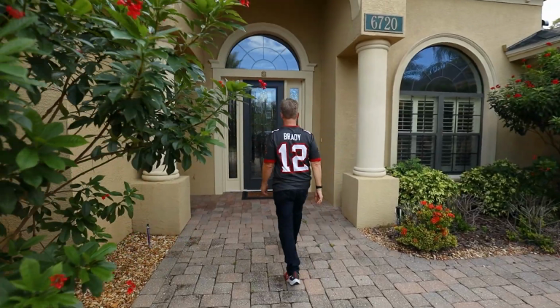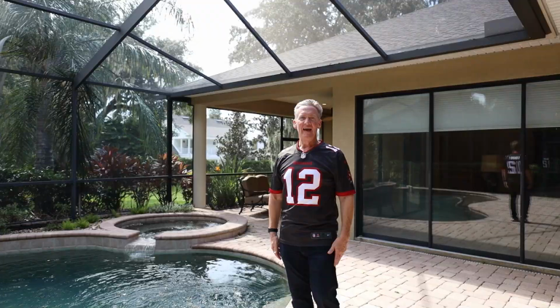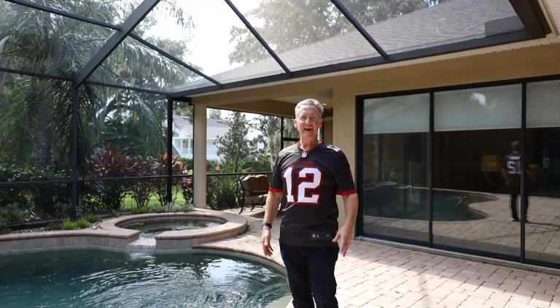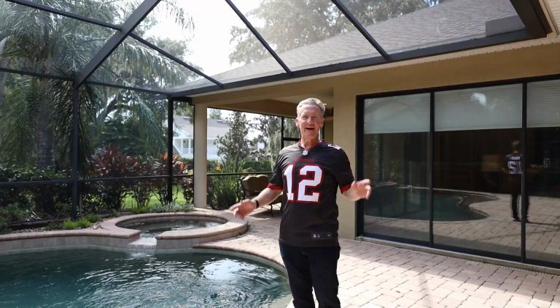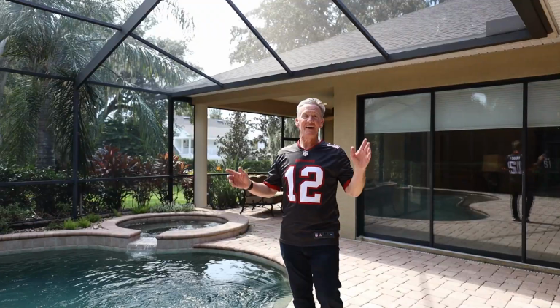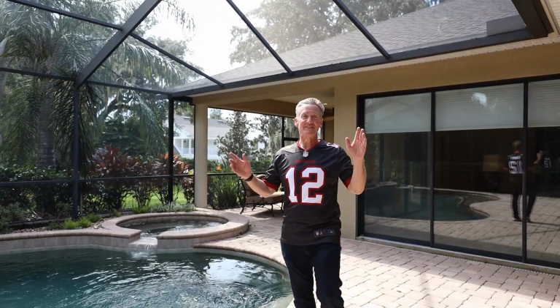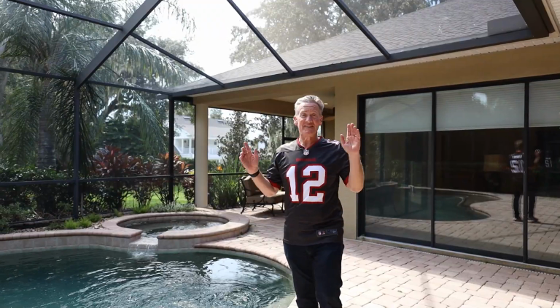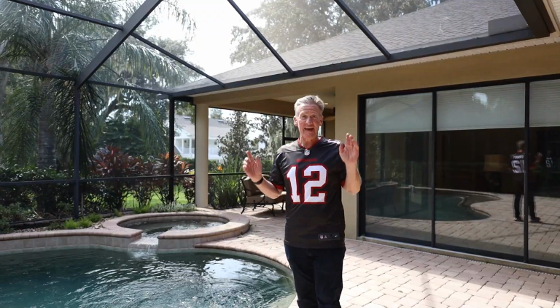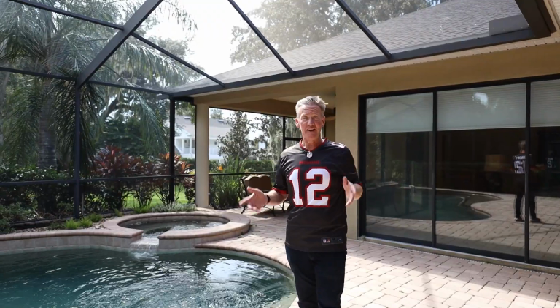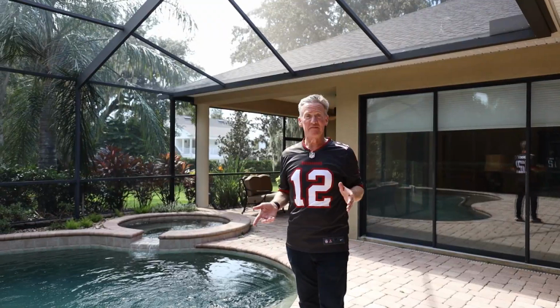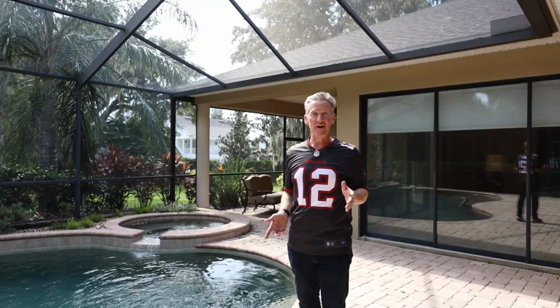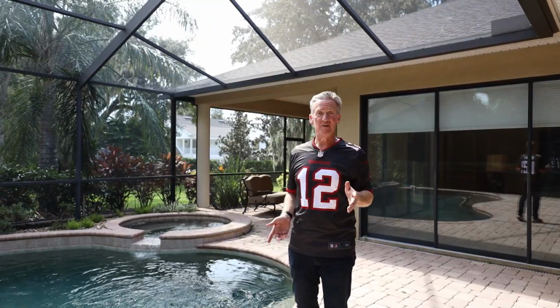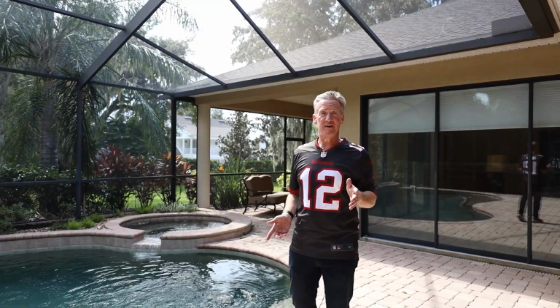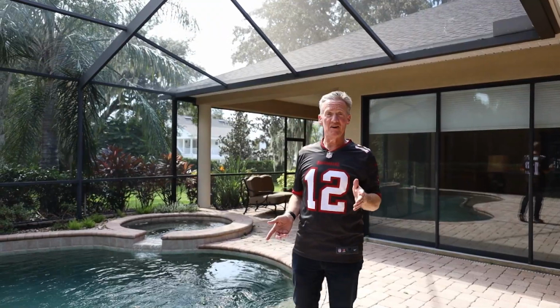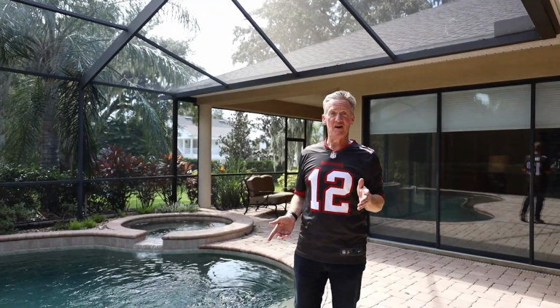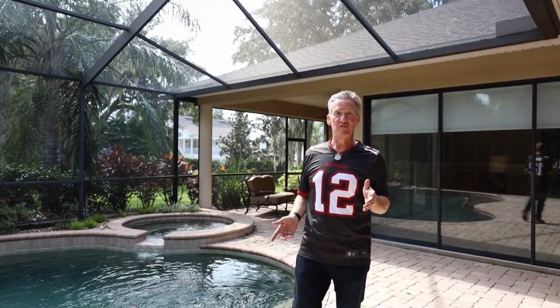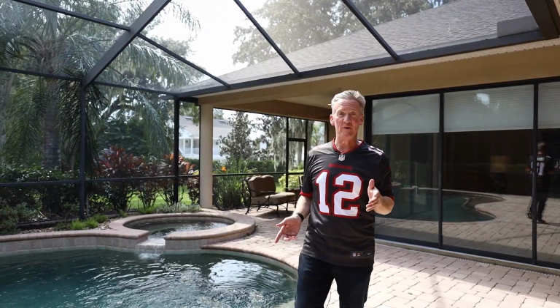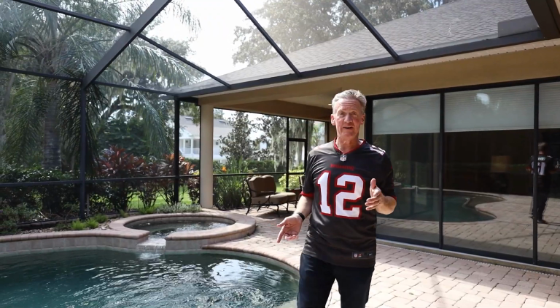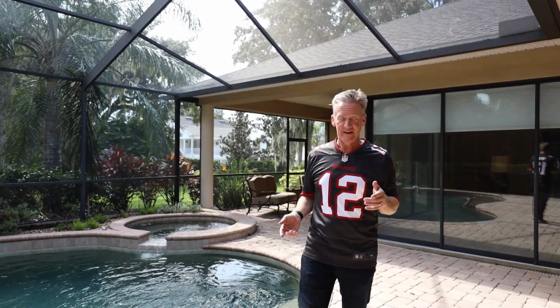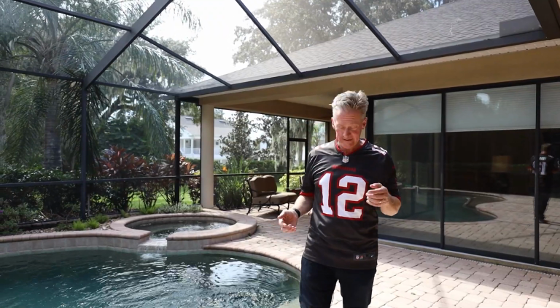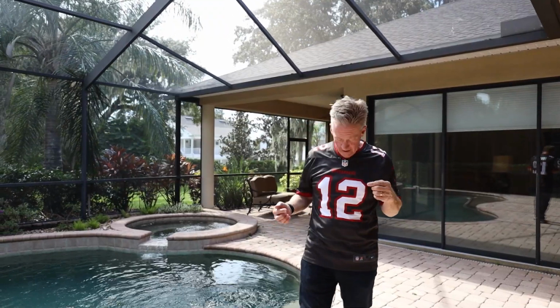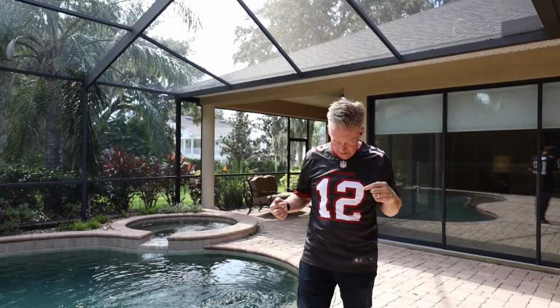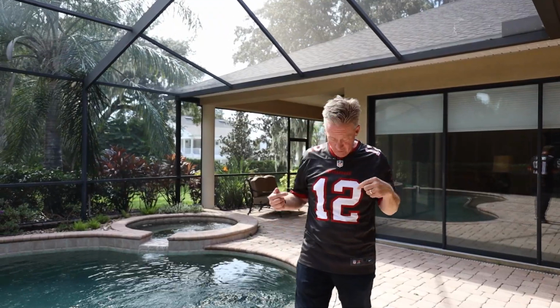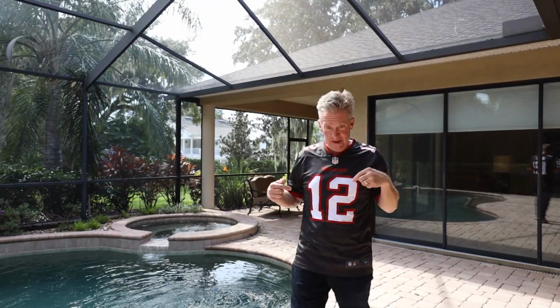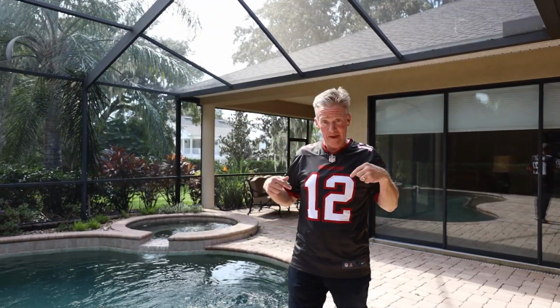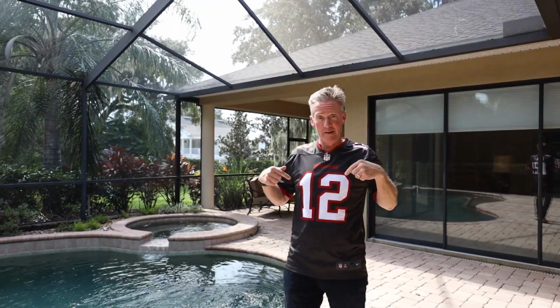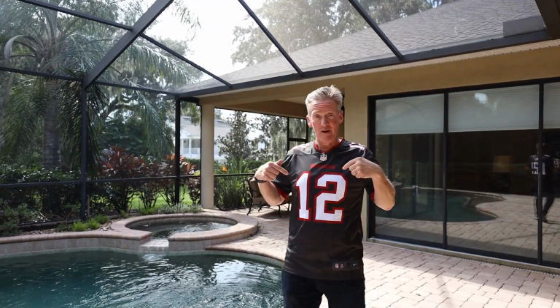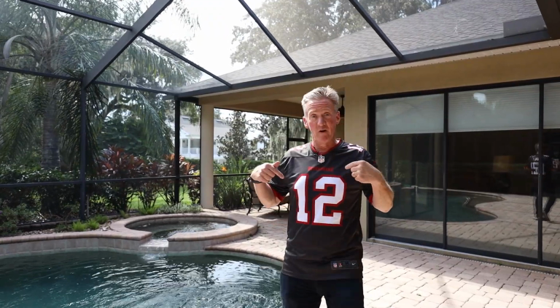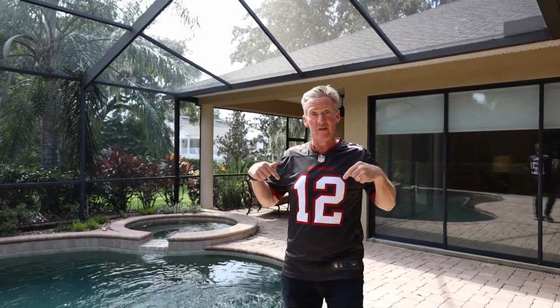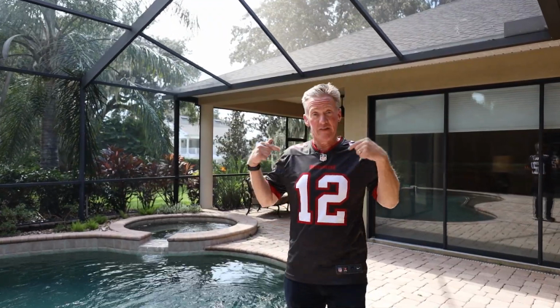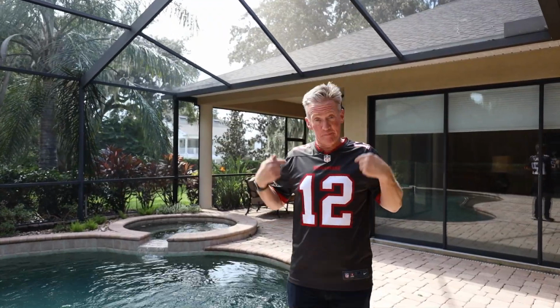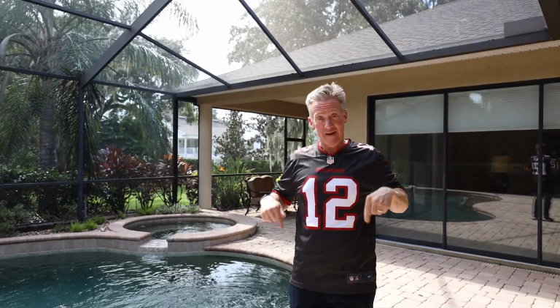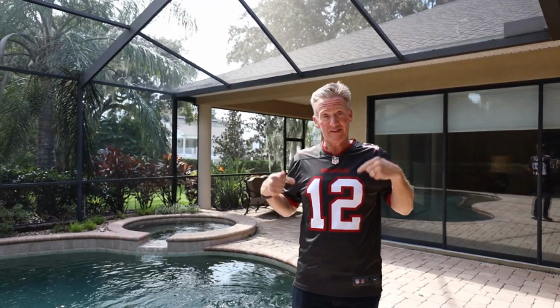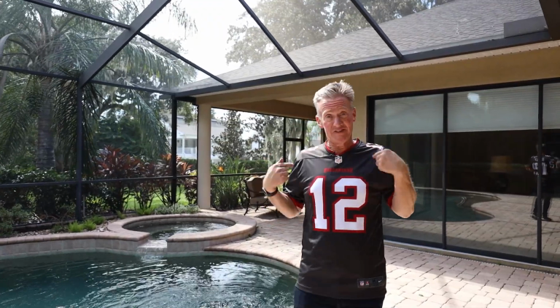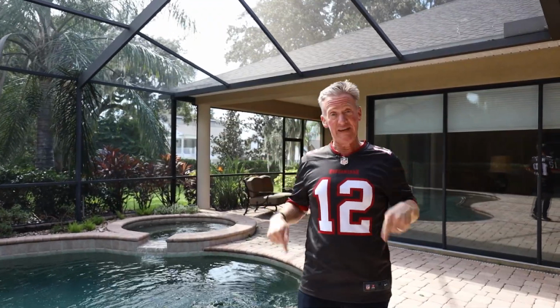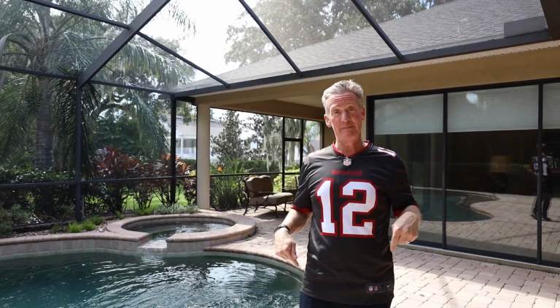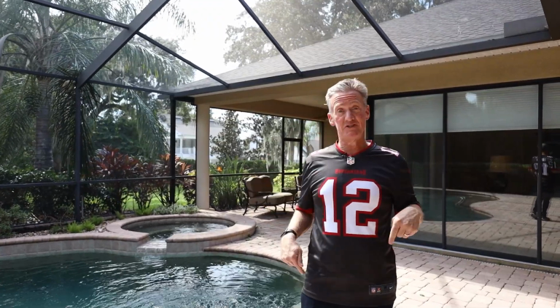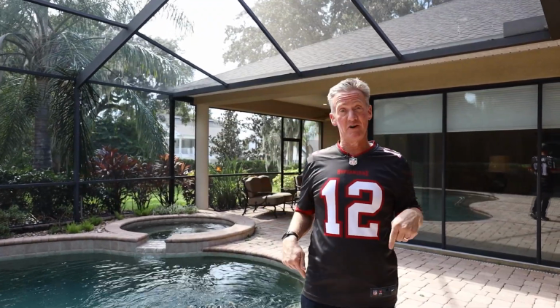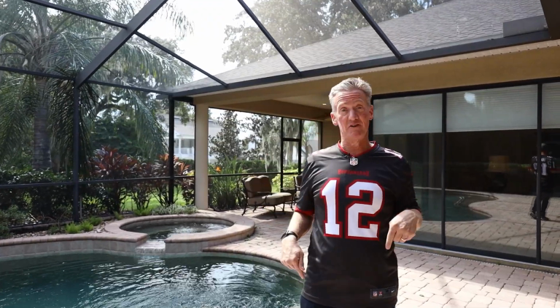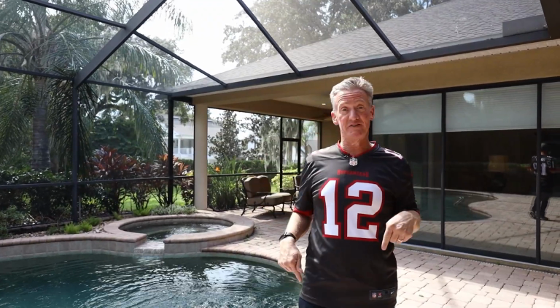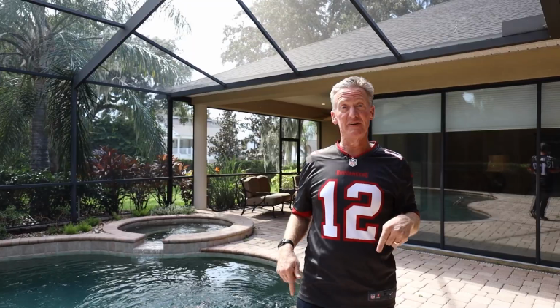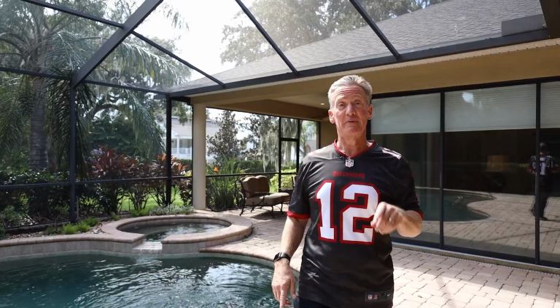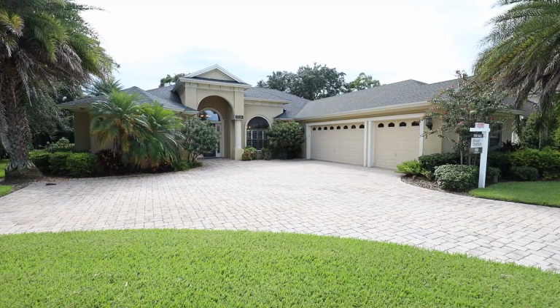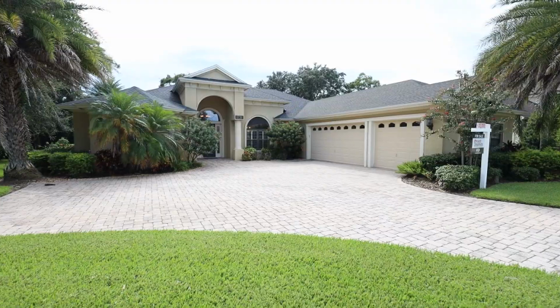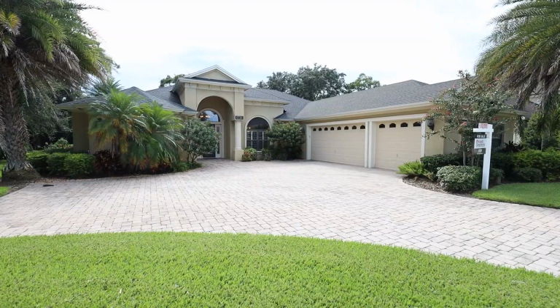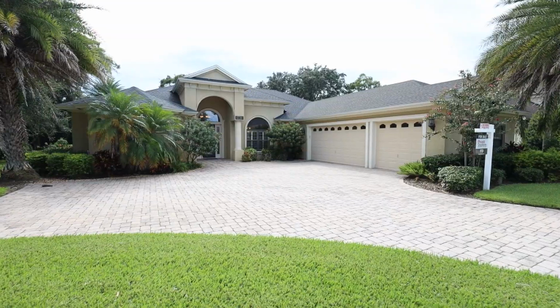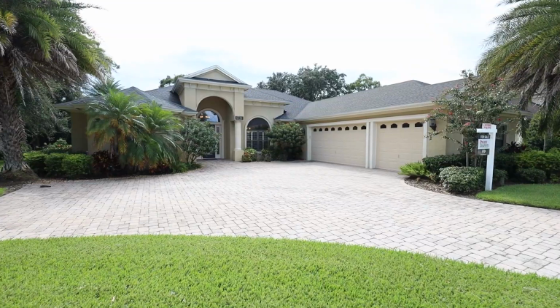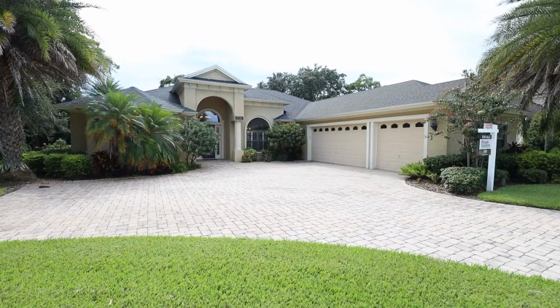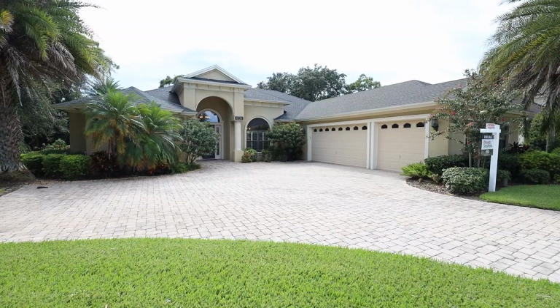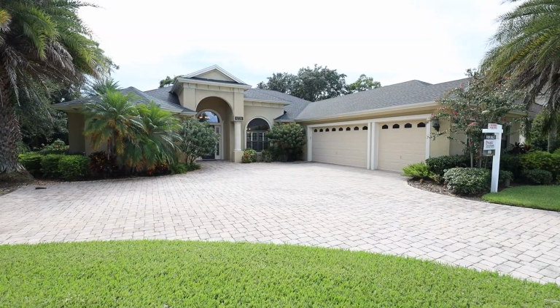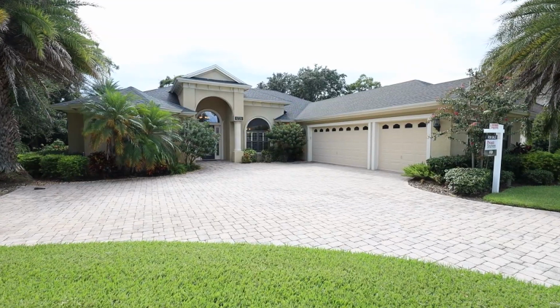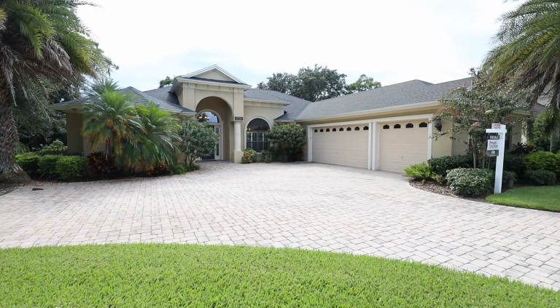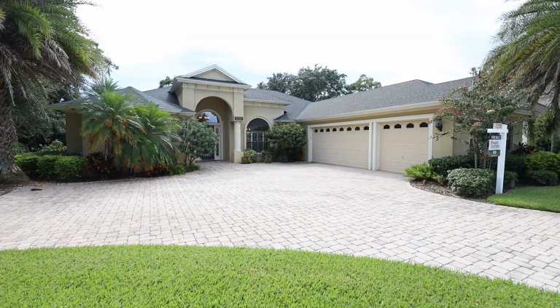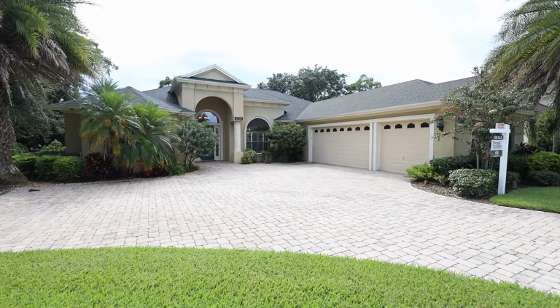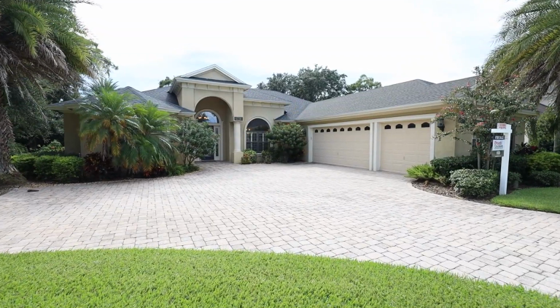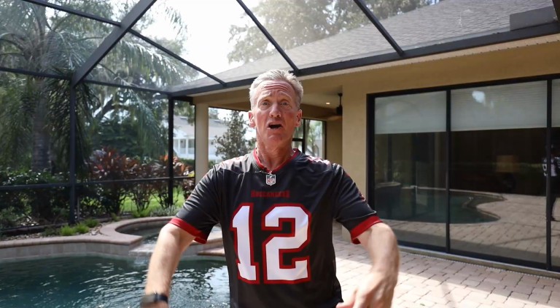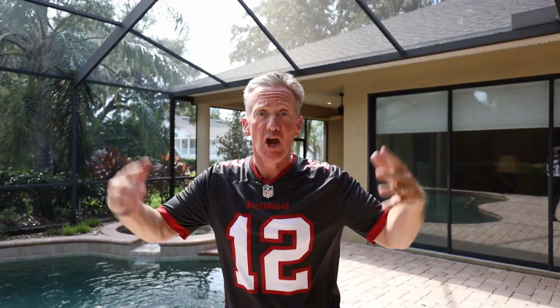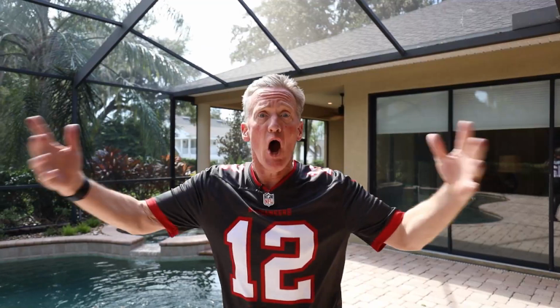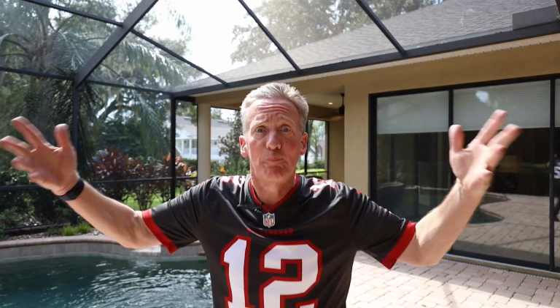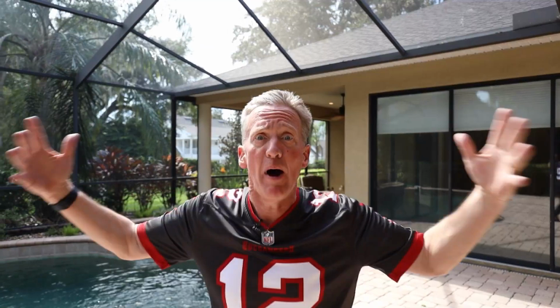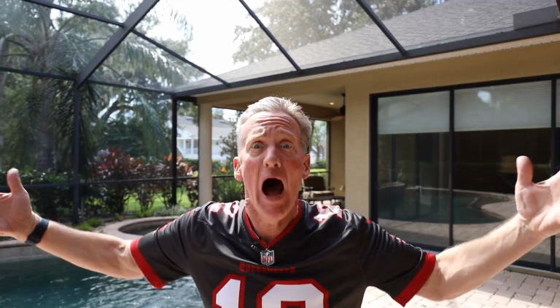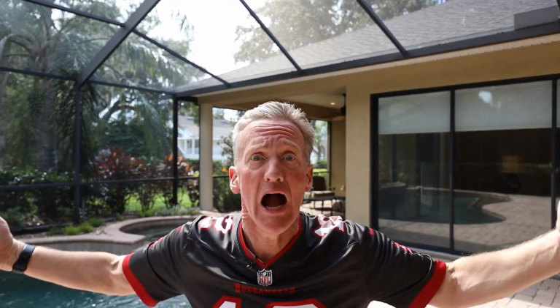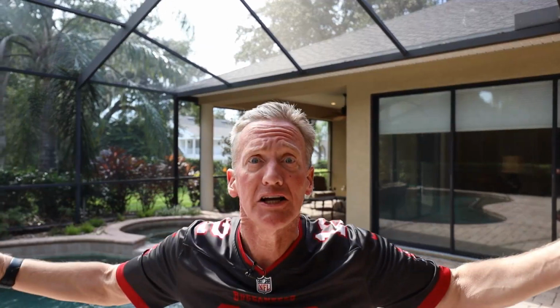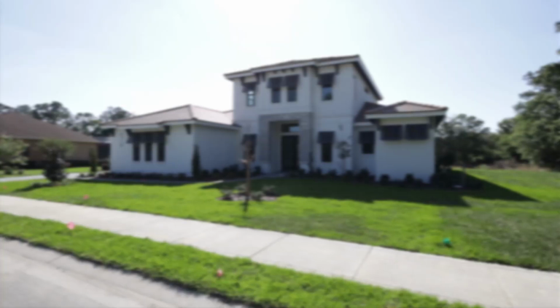Hey guys, it's NFL kickoff weekend. Not only am I wearing the best team's jersey, but I'm going to show you an amazing house. Go Bucs!